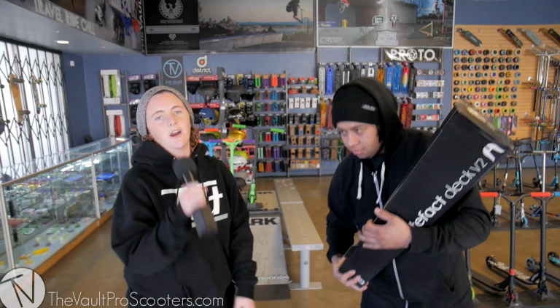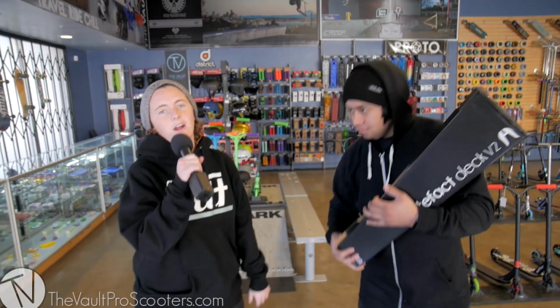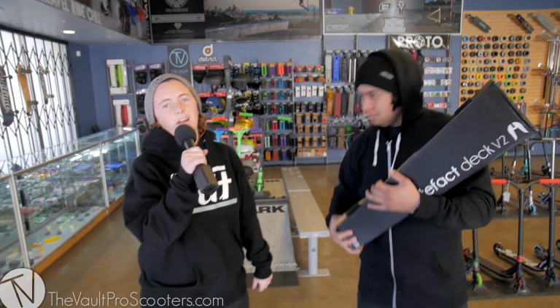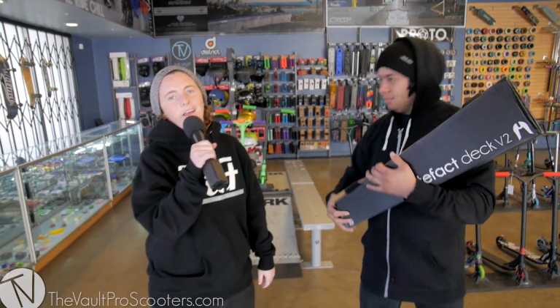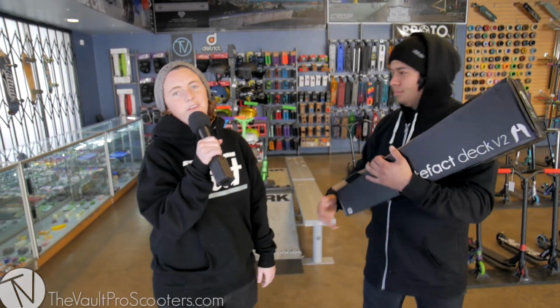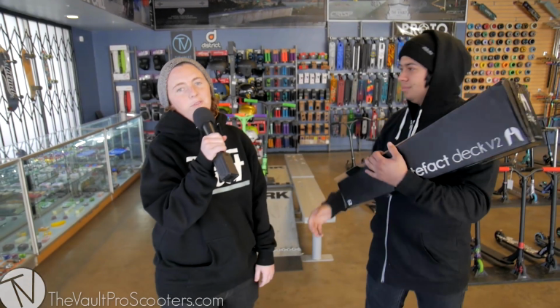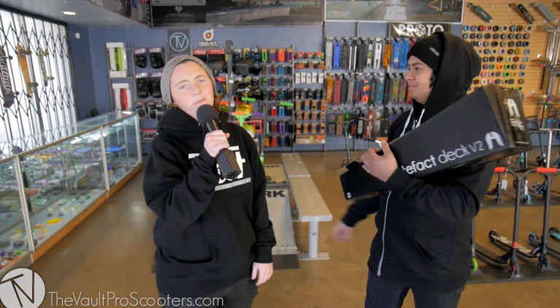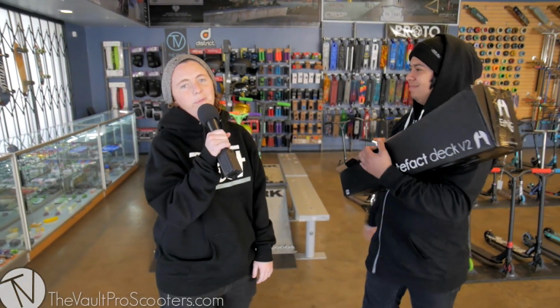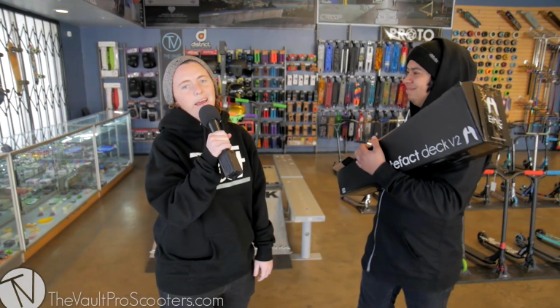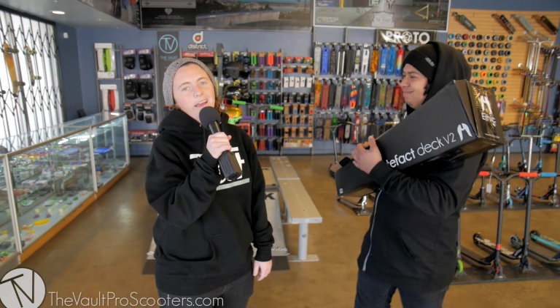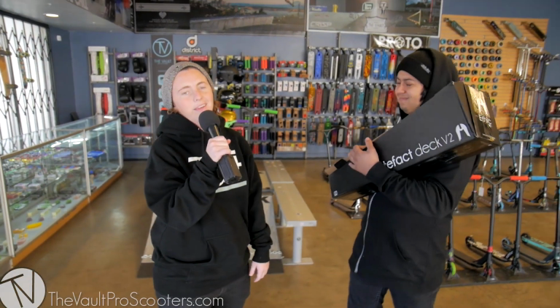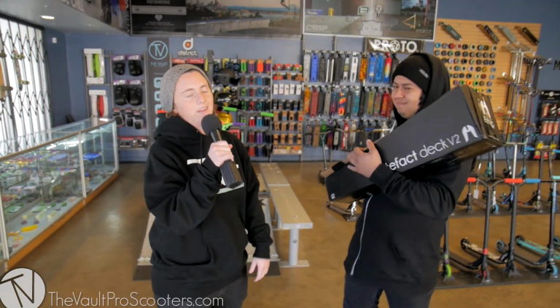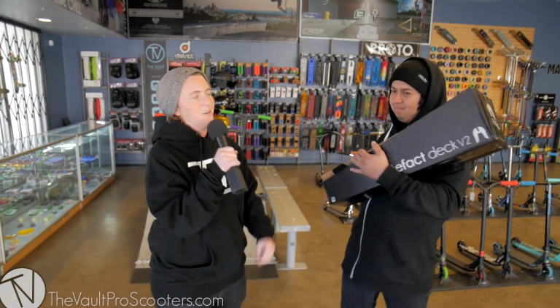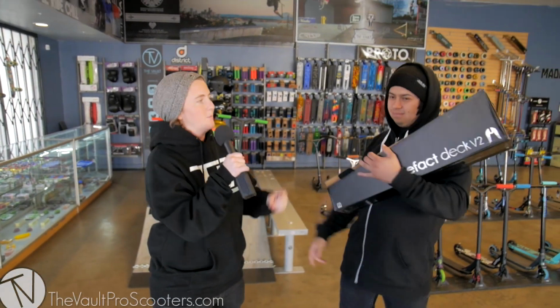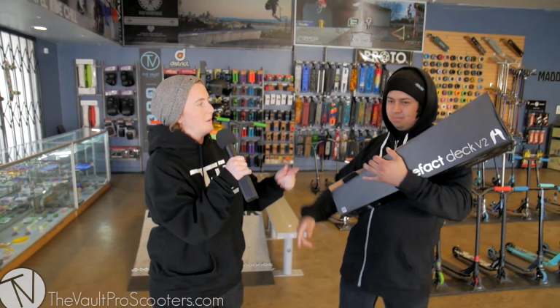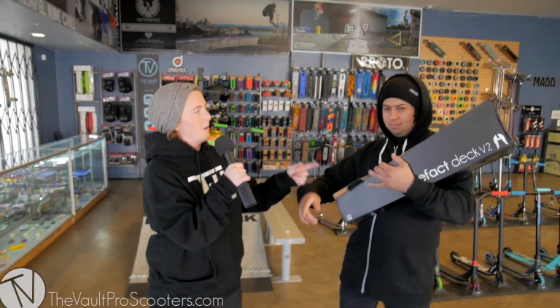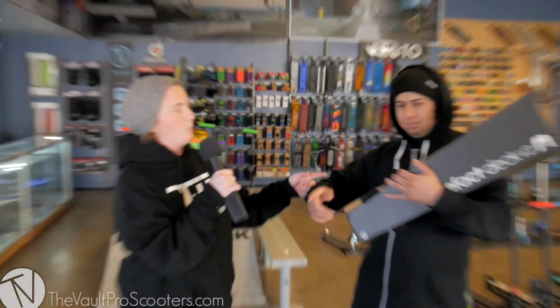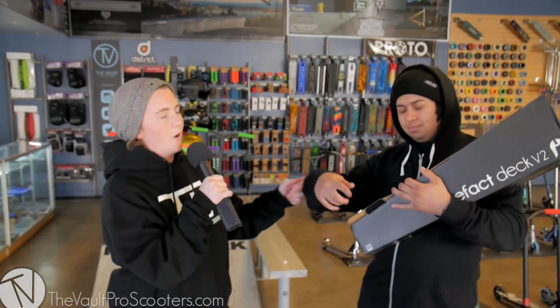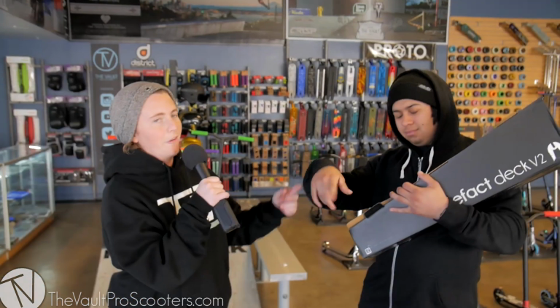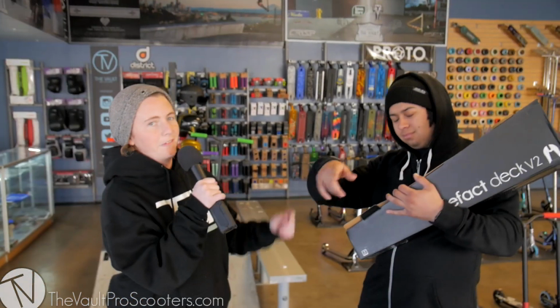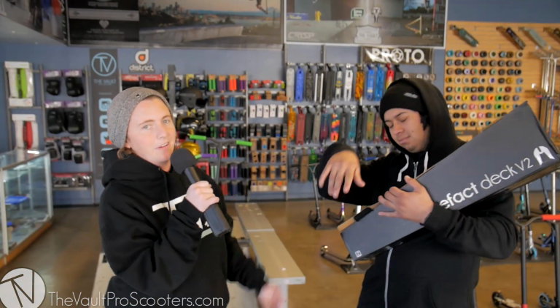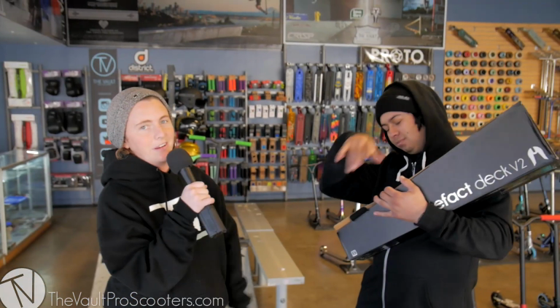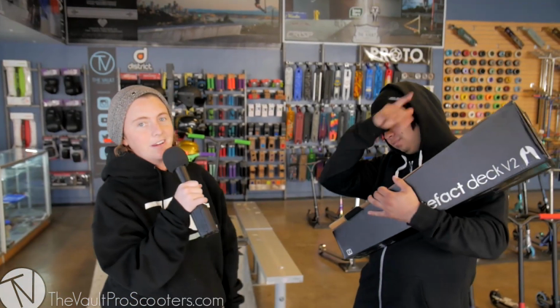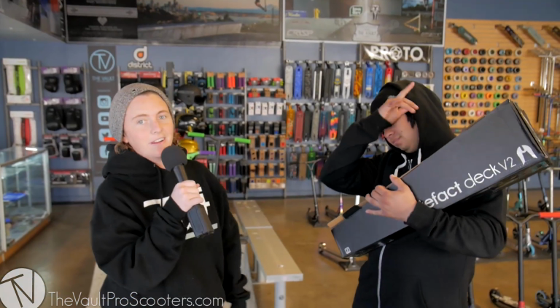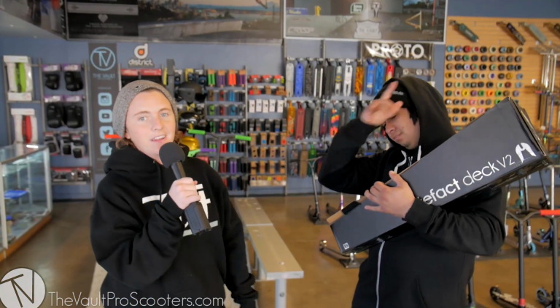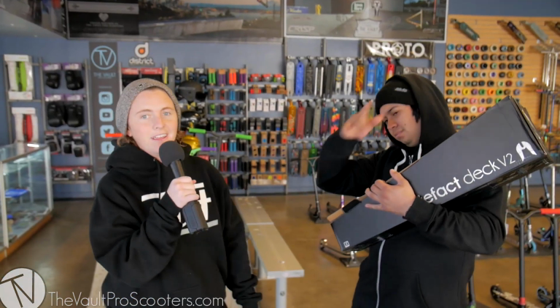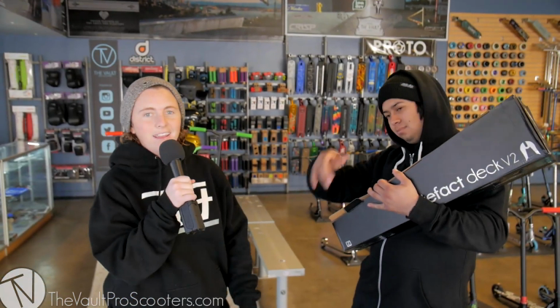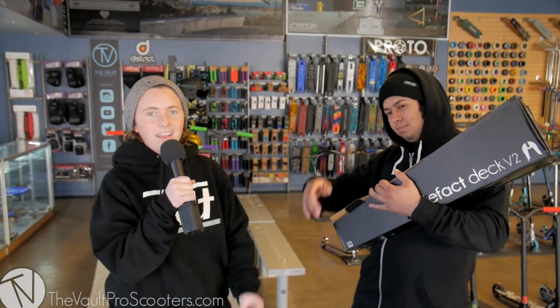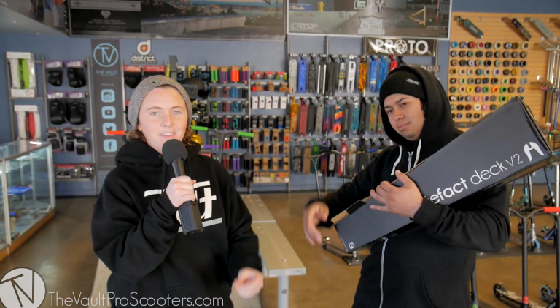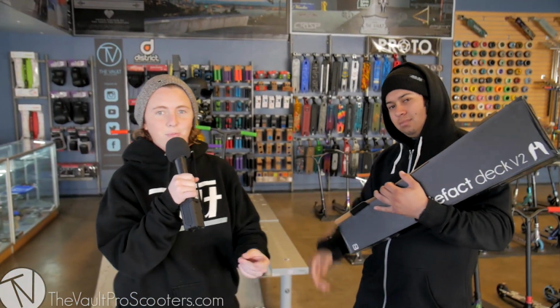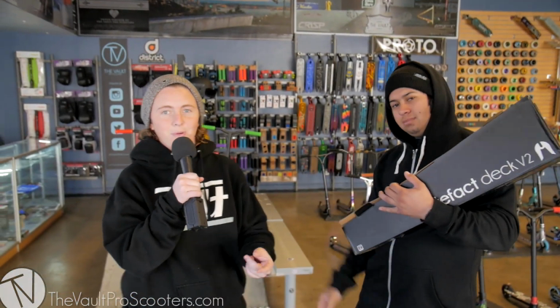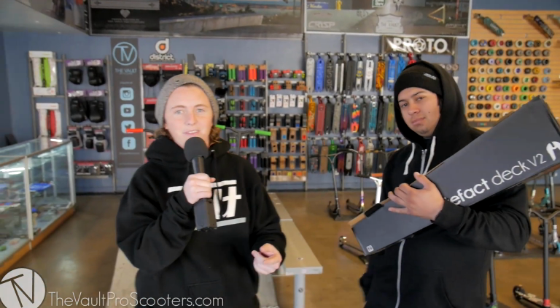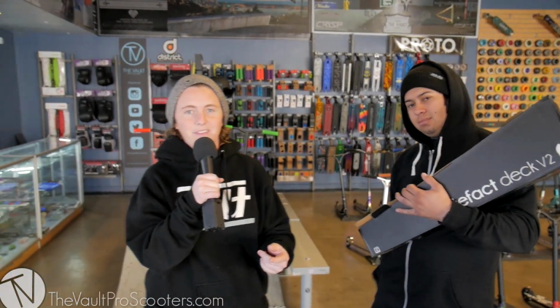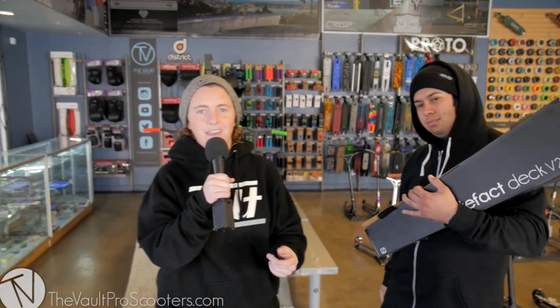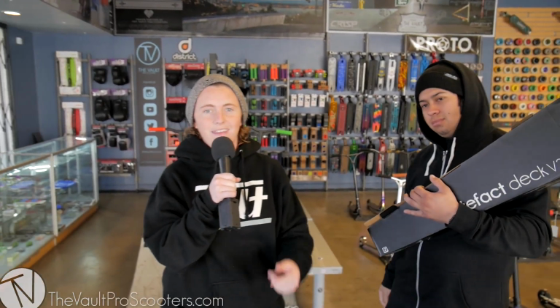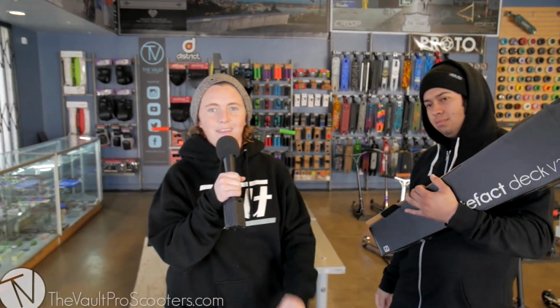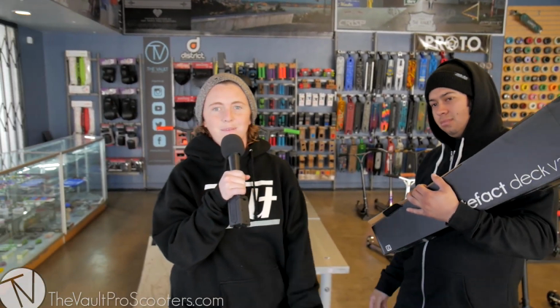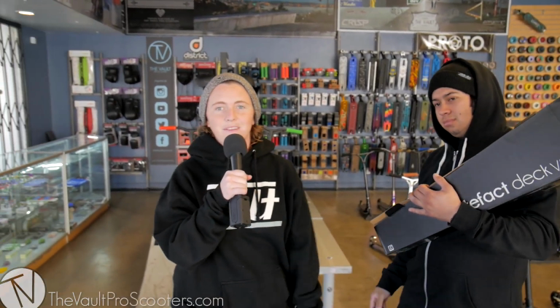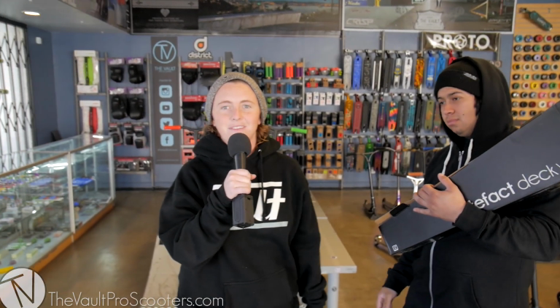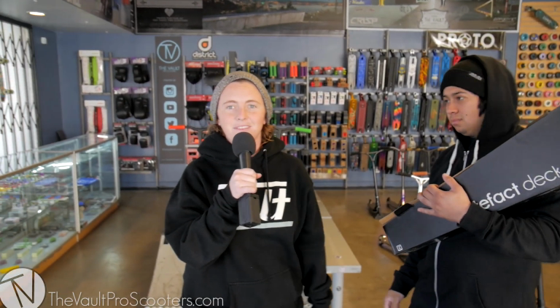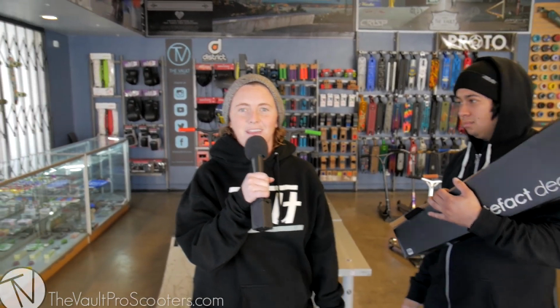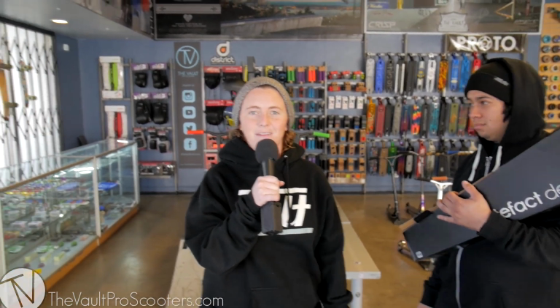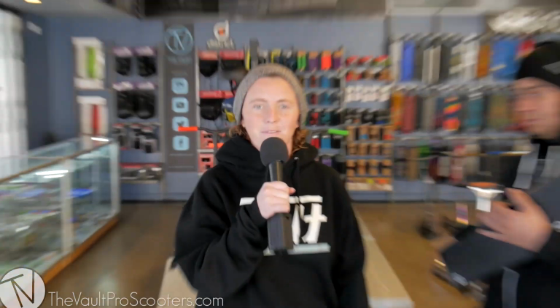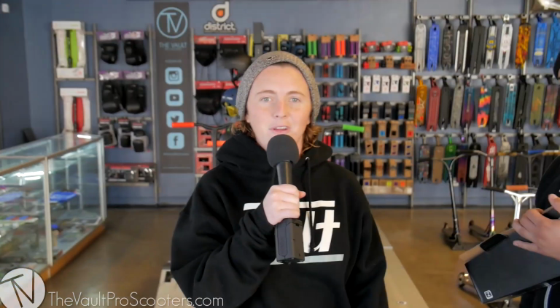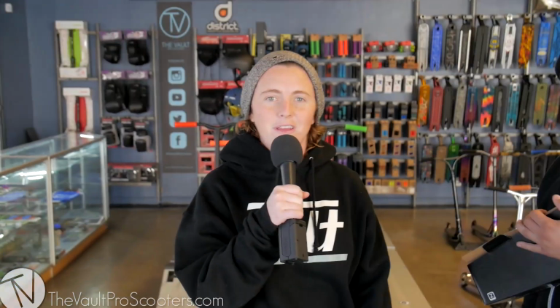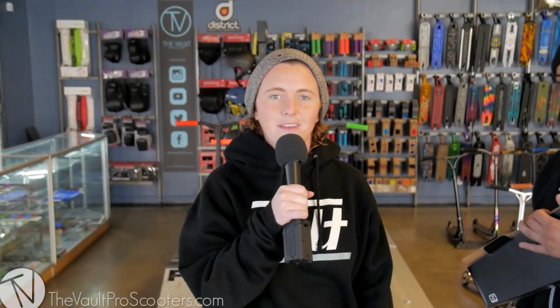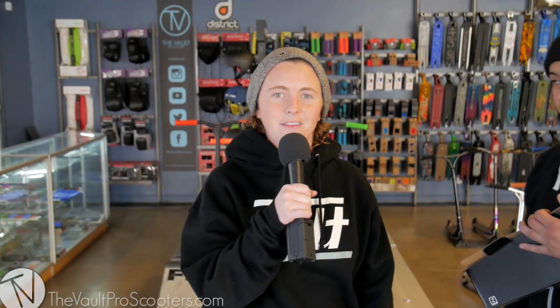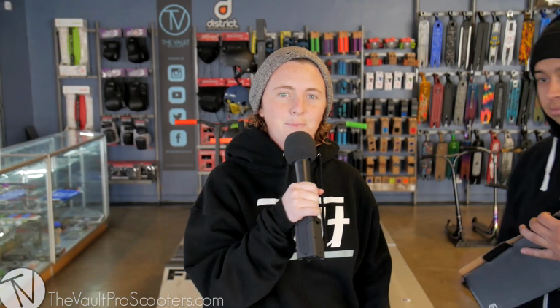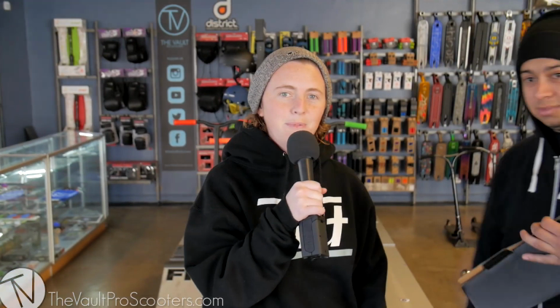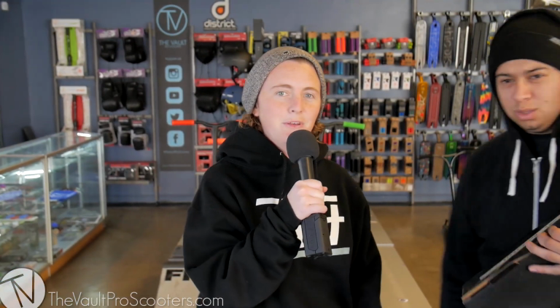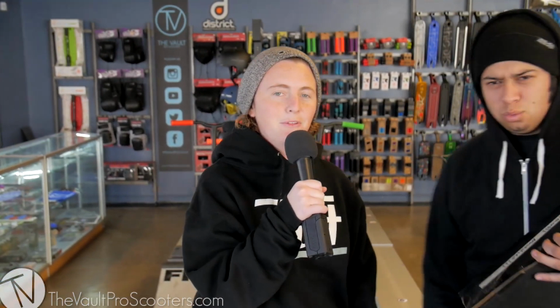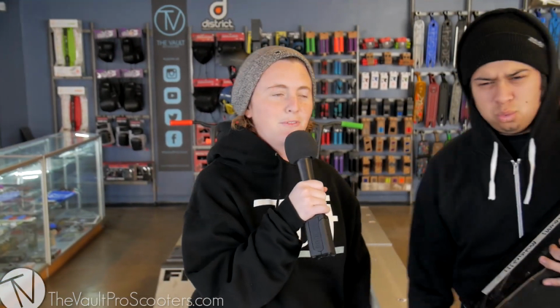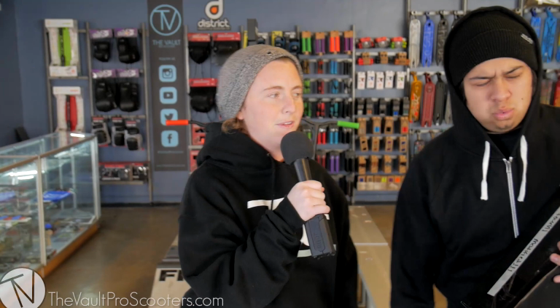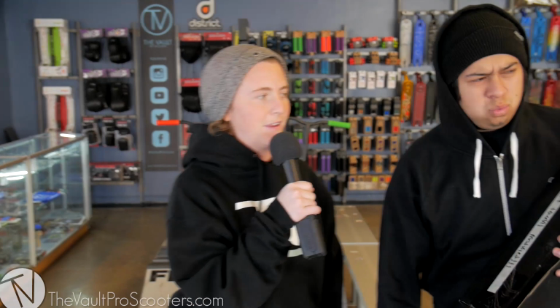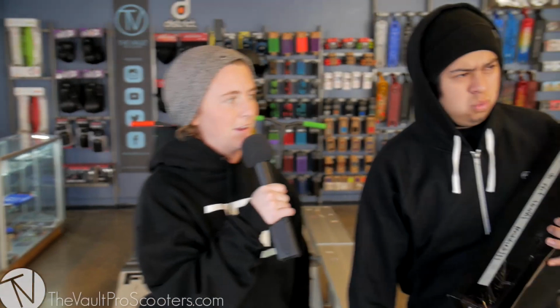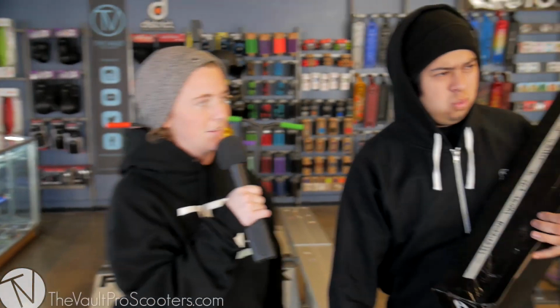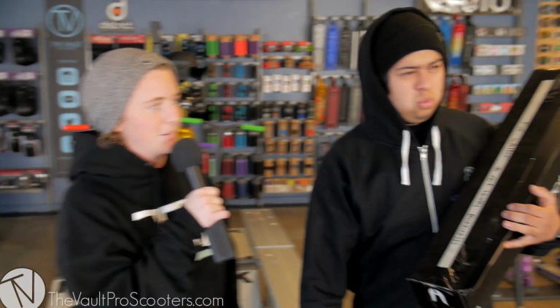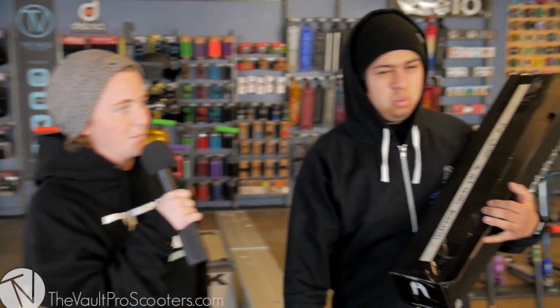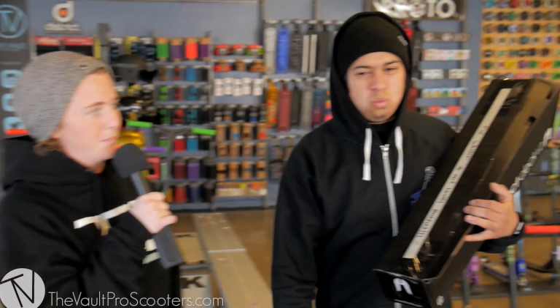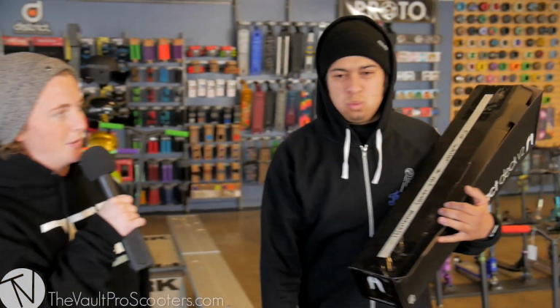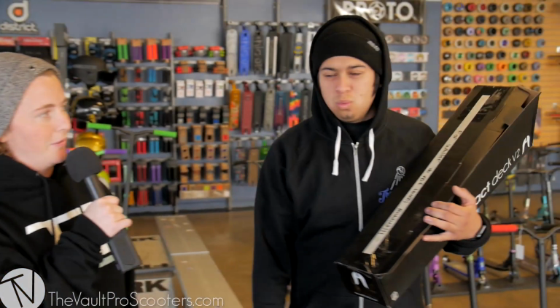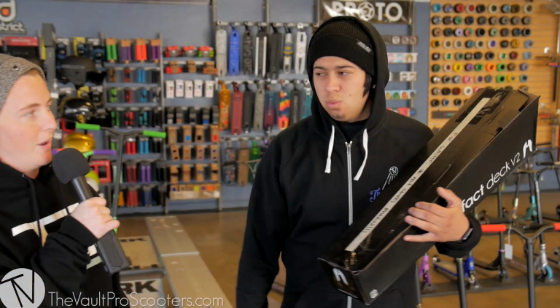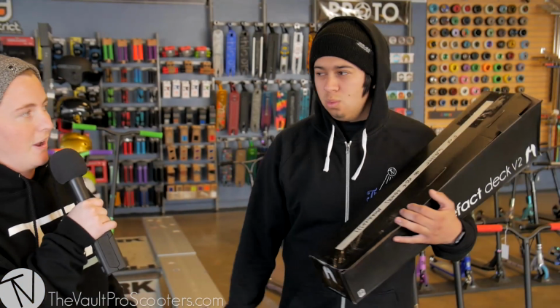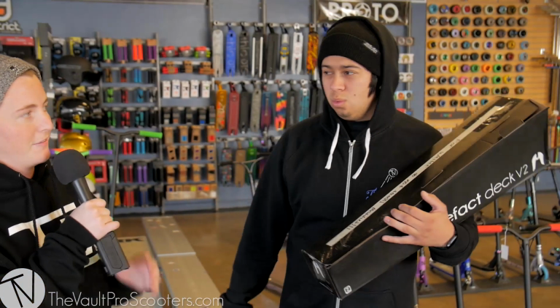All right guys, we're back. We got Walter here. It's Wednesday, which means it's time for his build for the custom build-off.